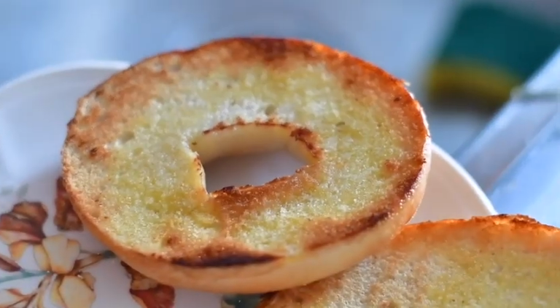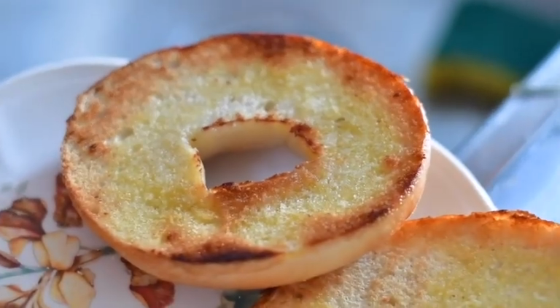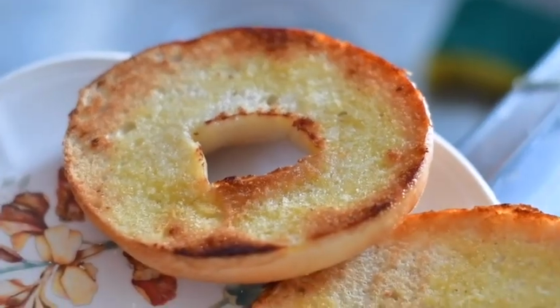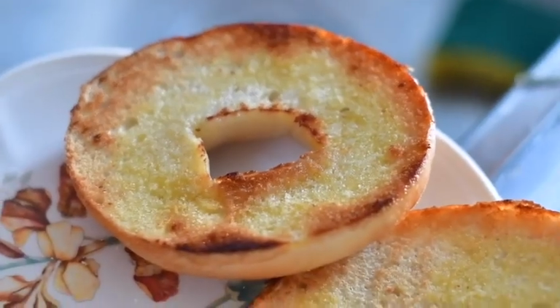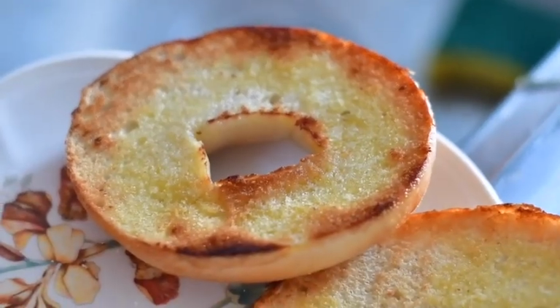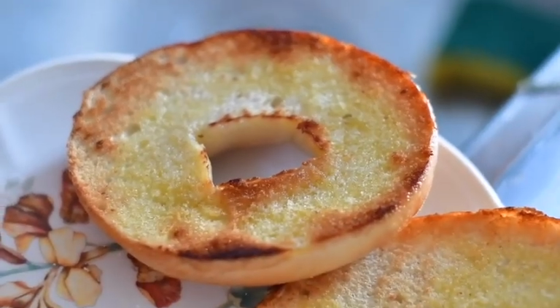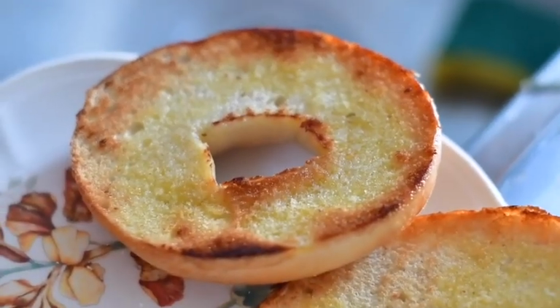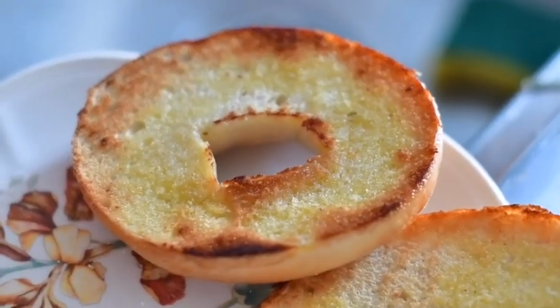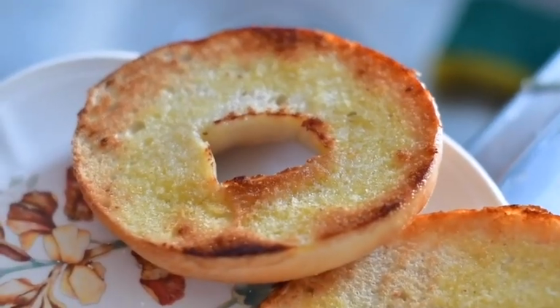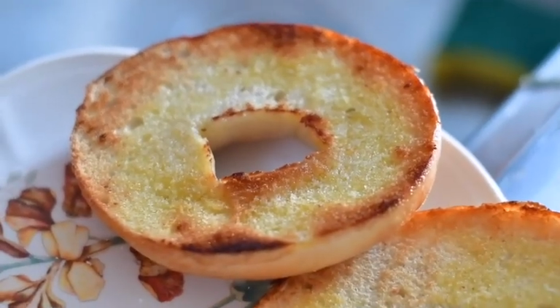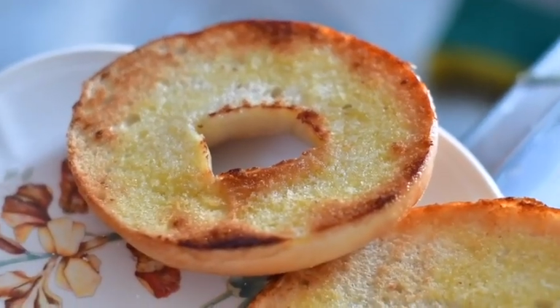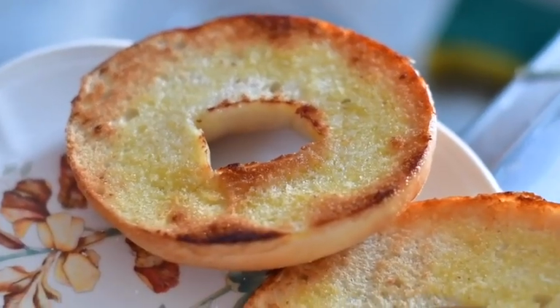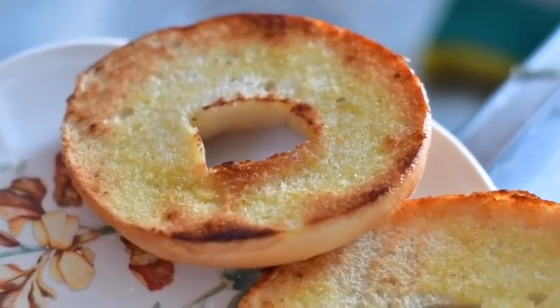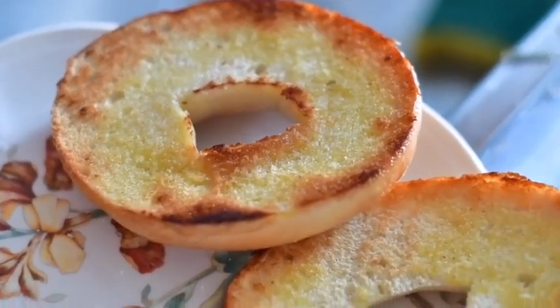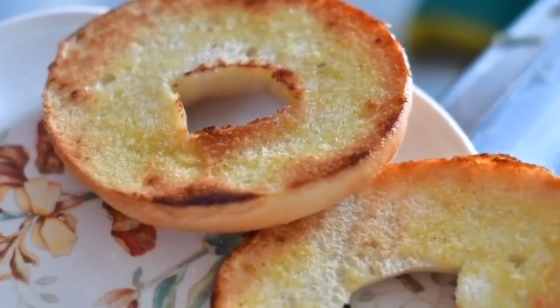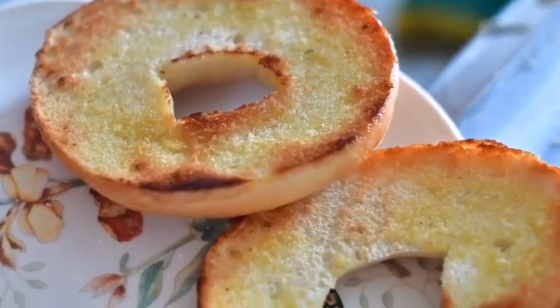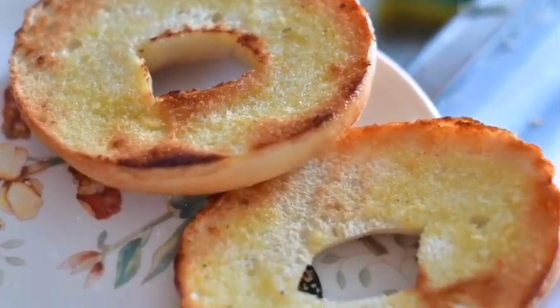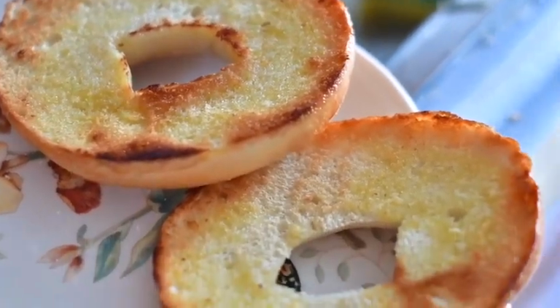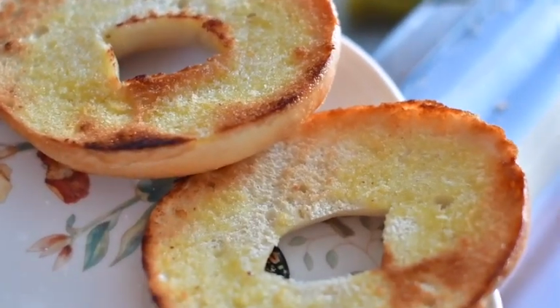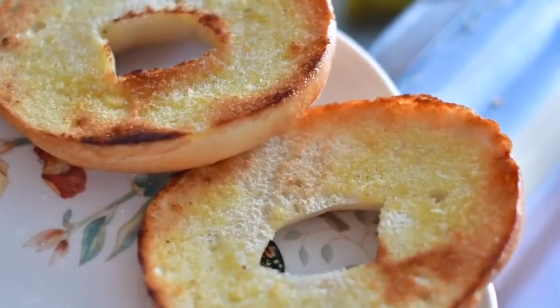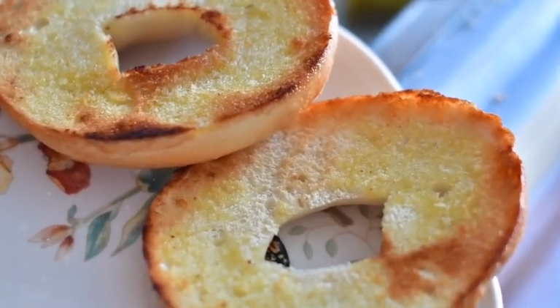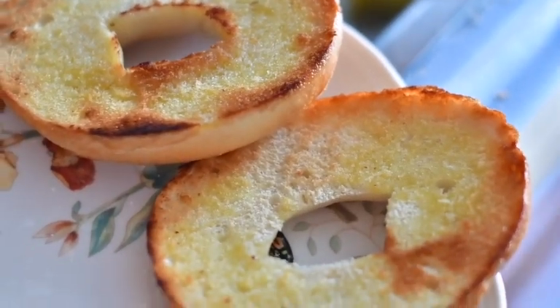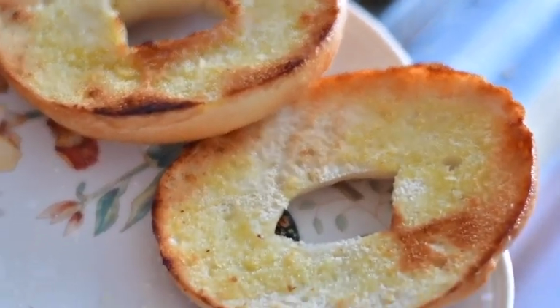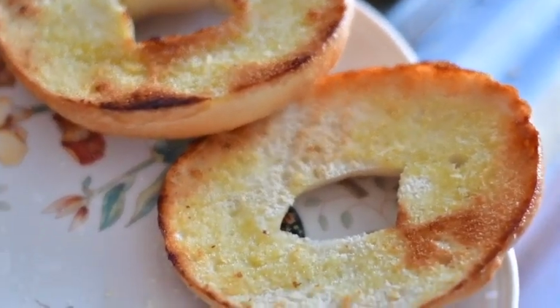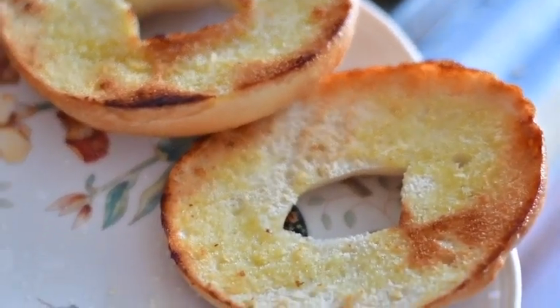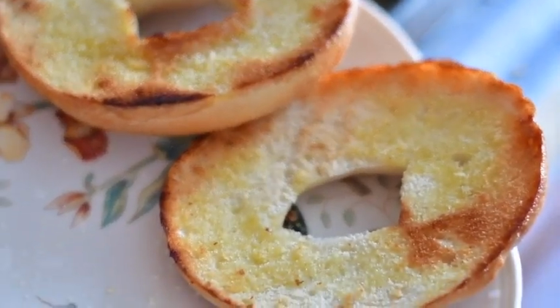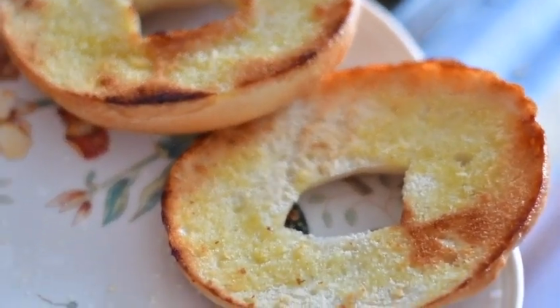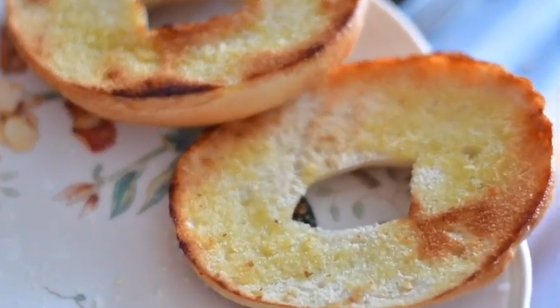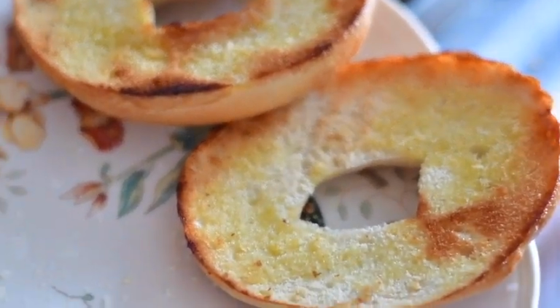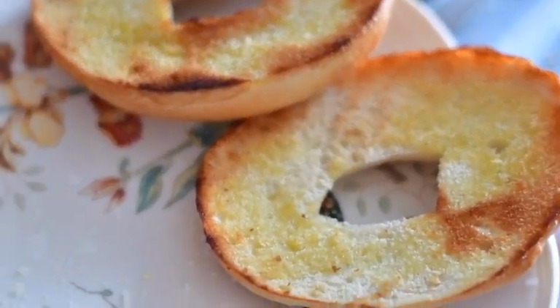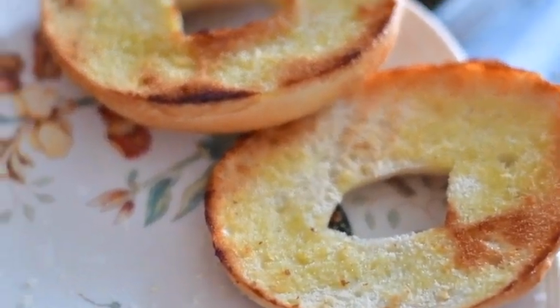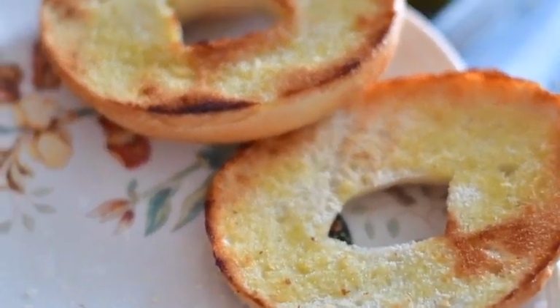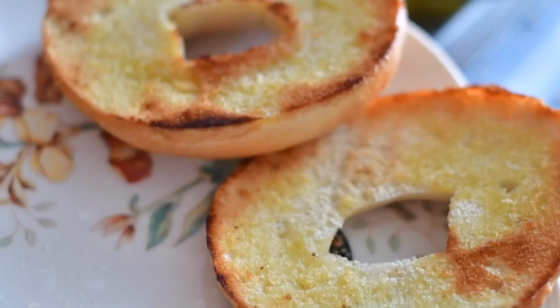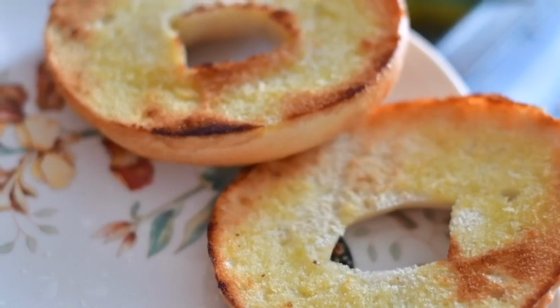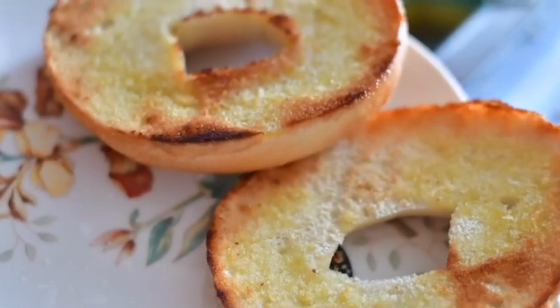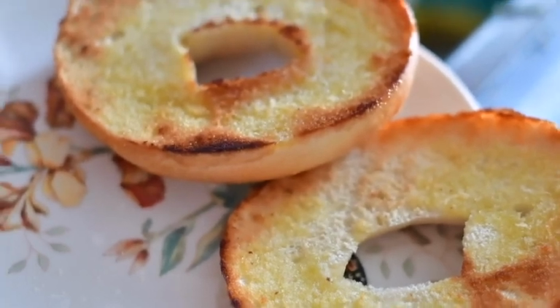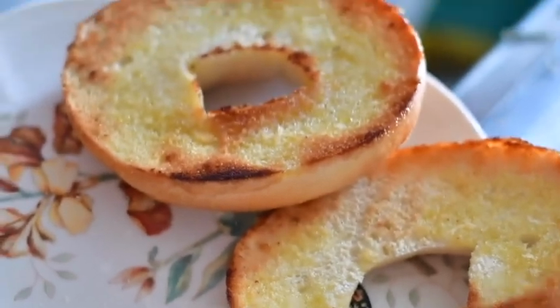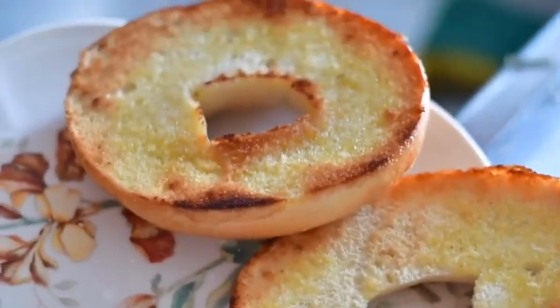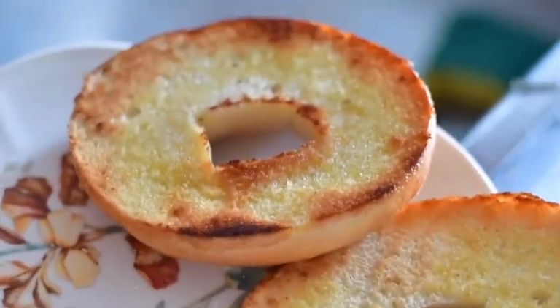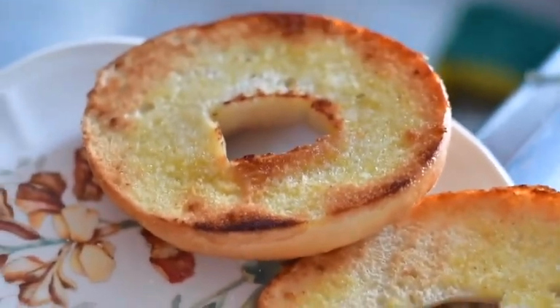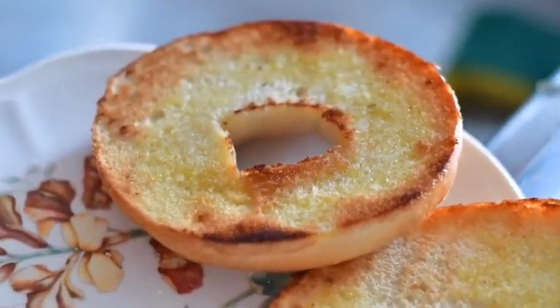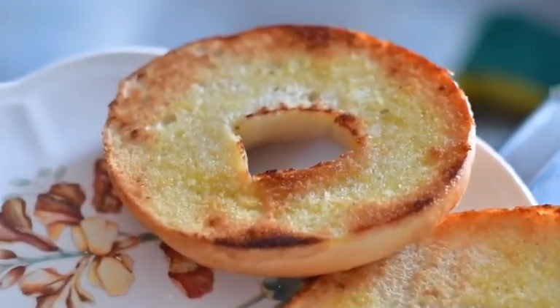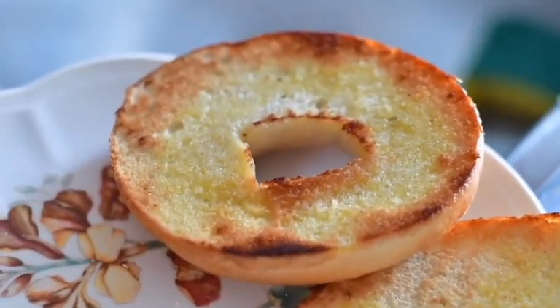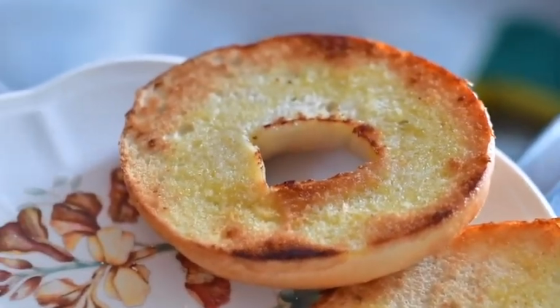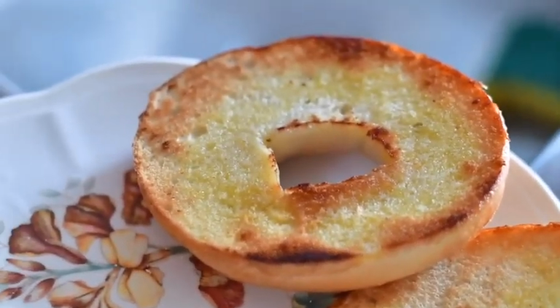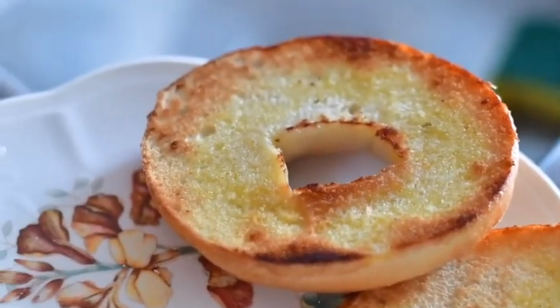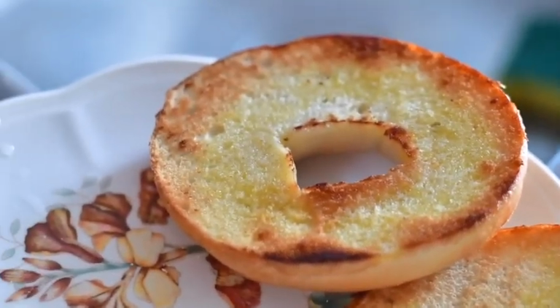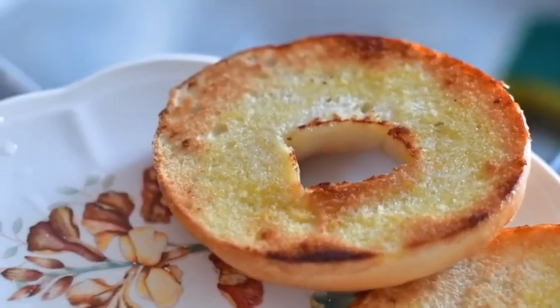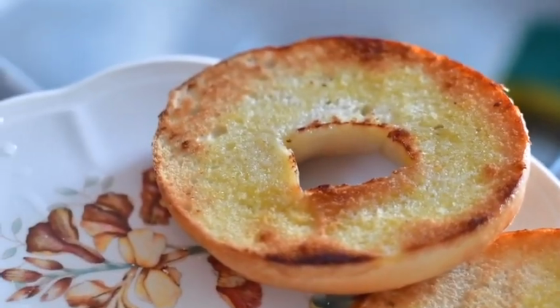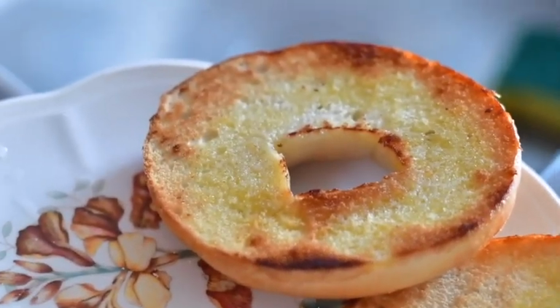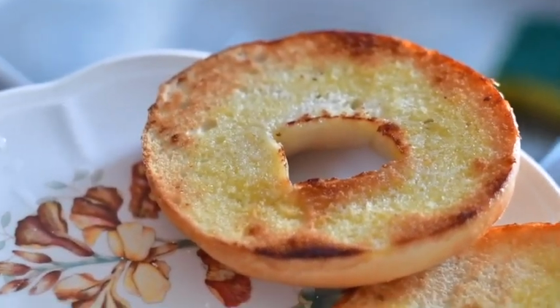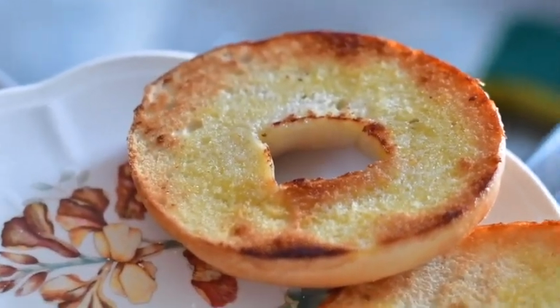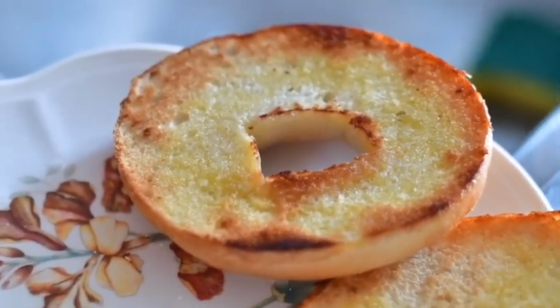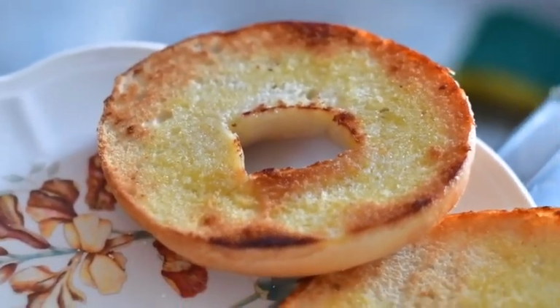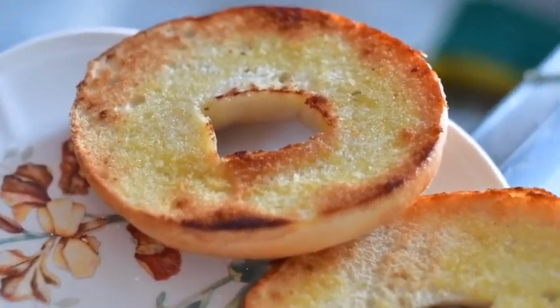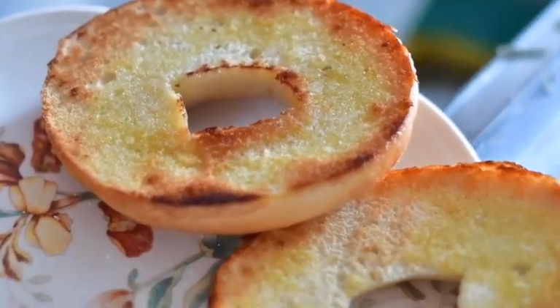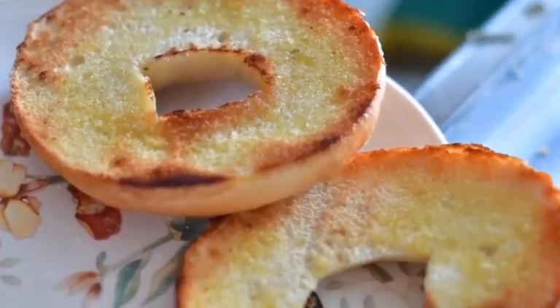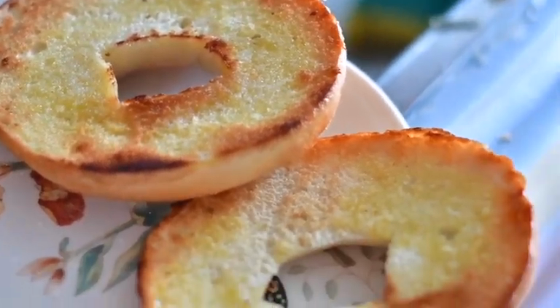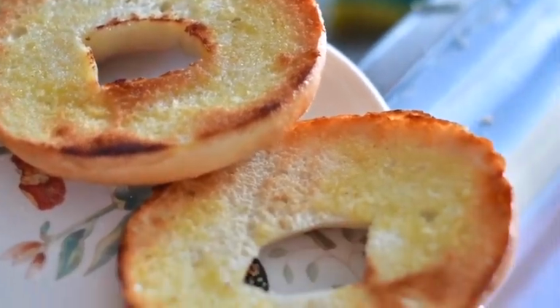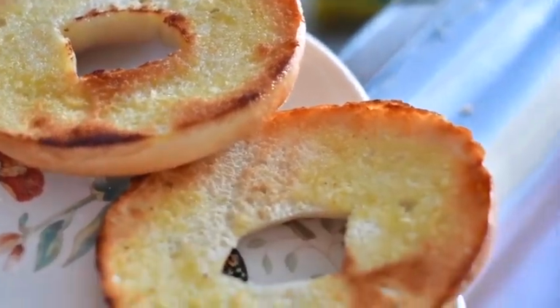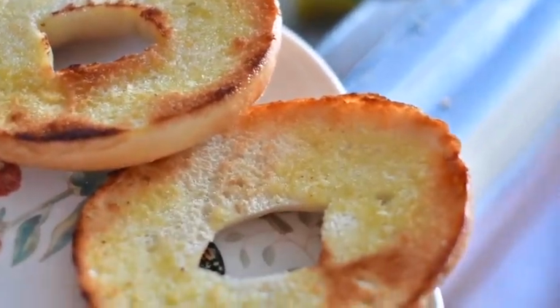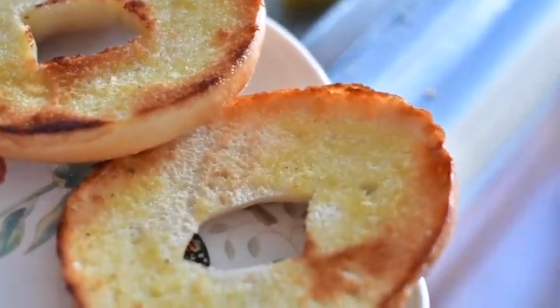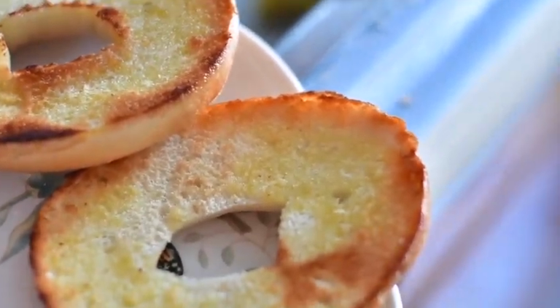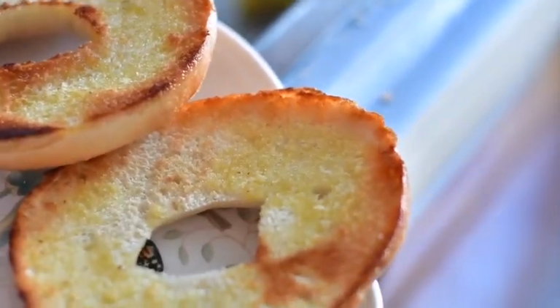That's the finished toasted product — not burnt, but toasted, crunchy enough, not dry.